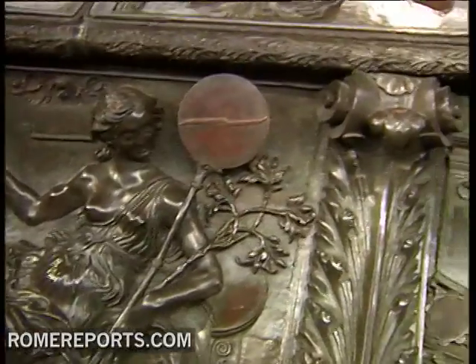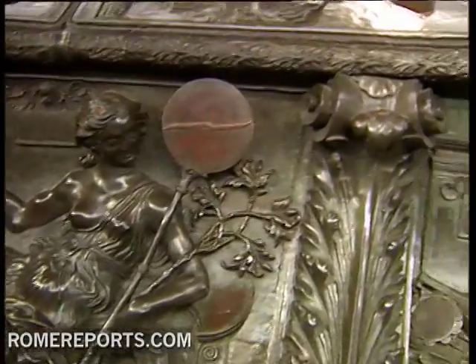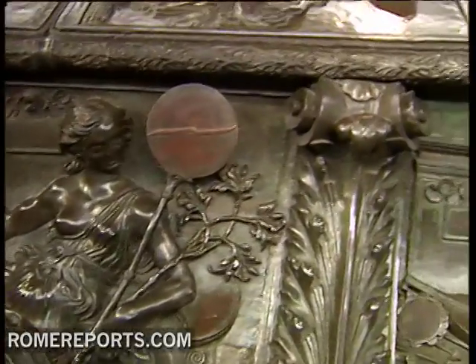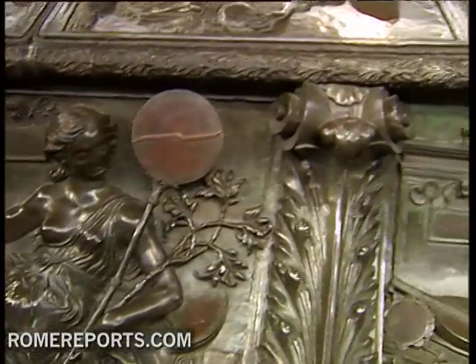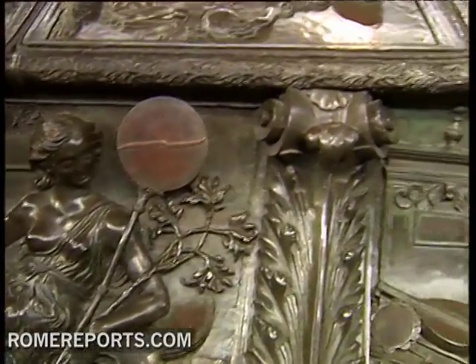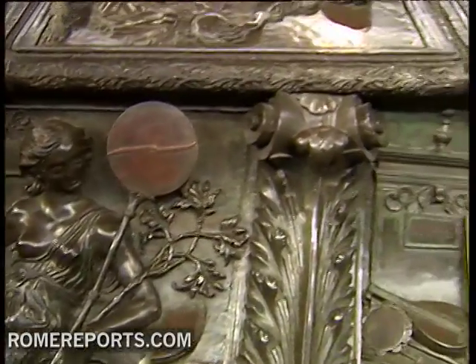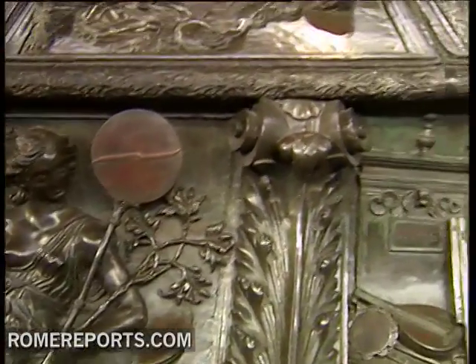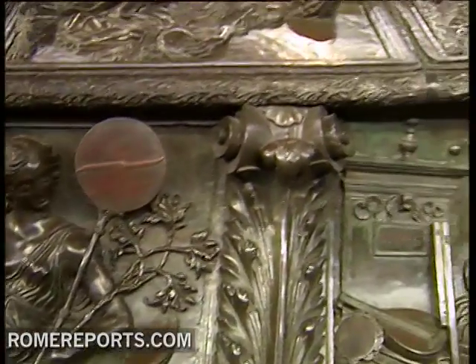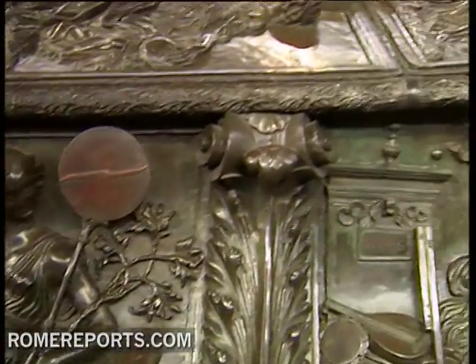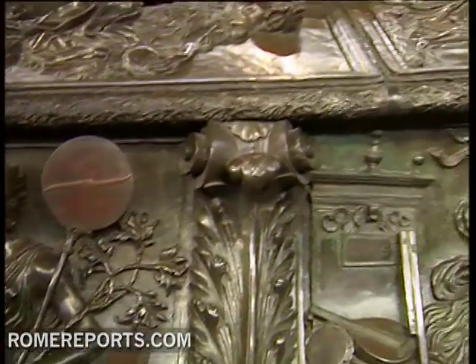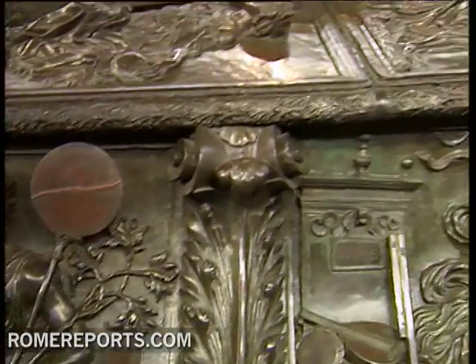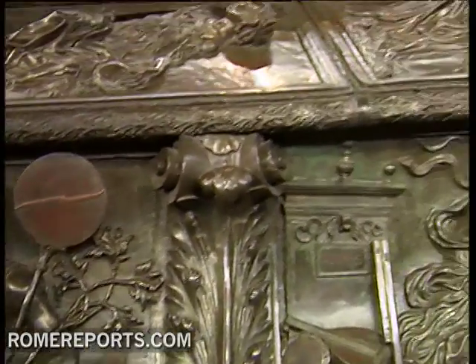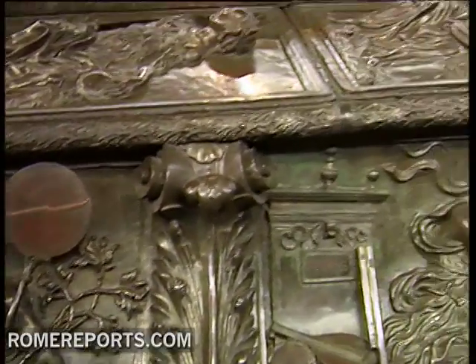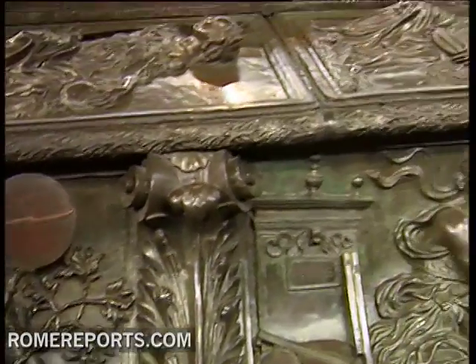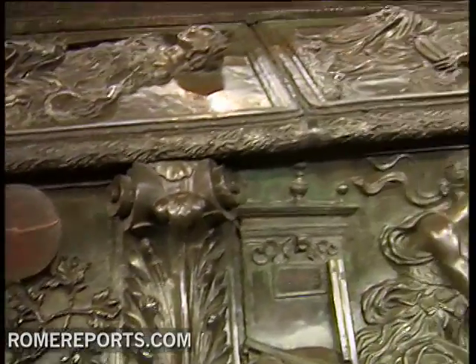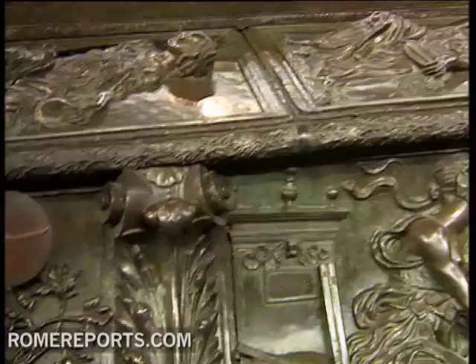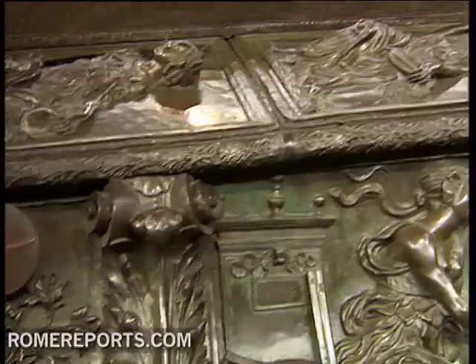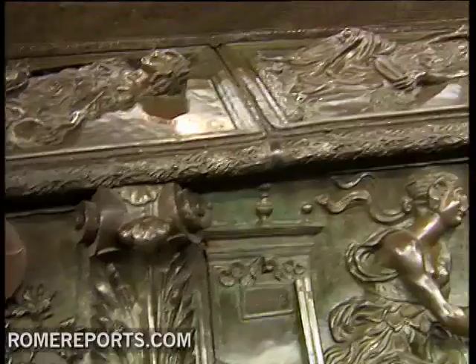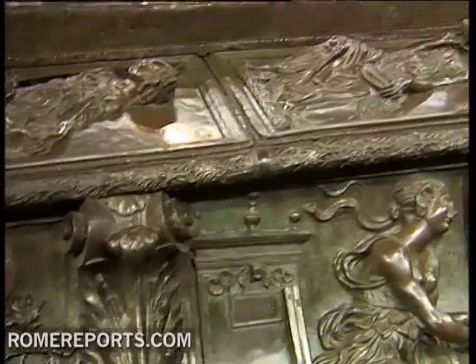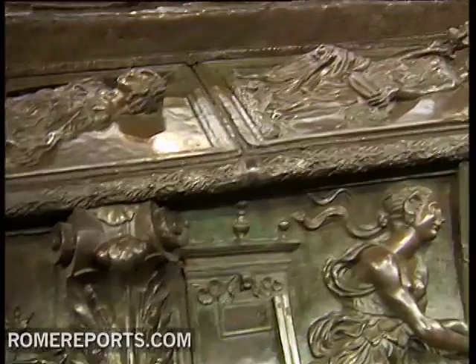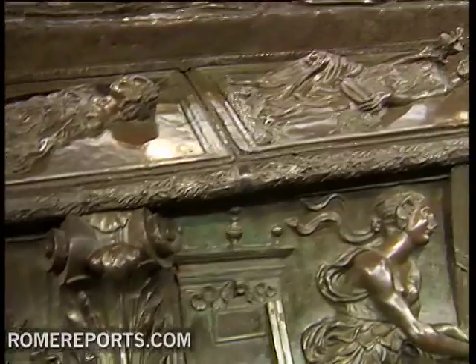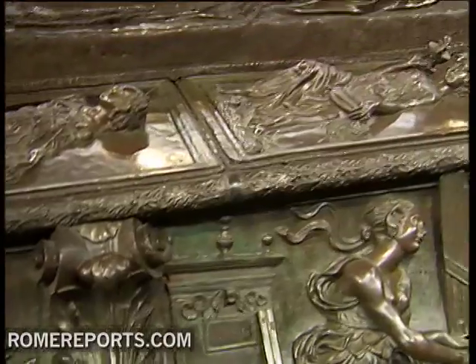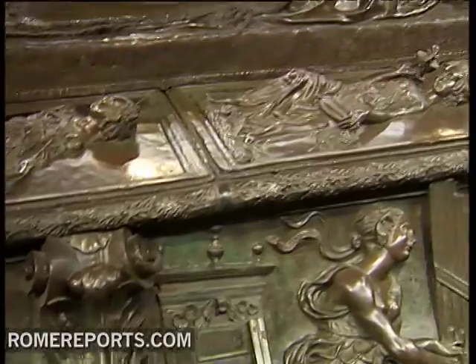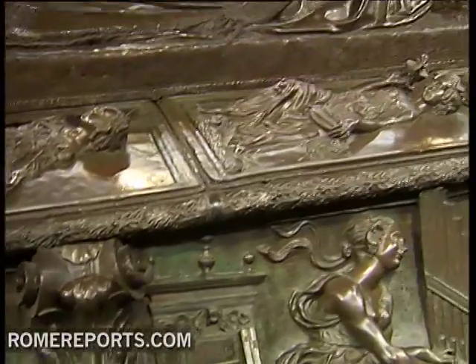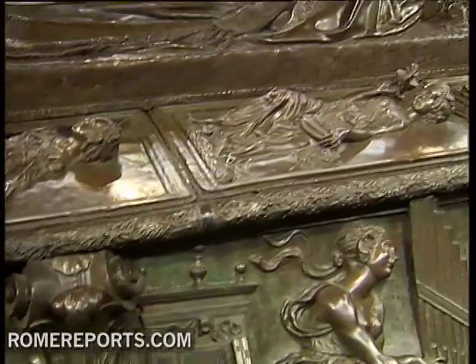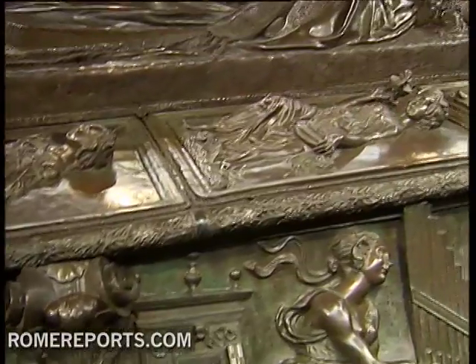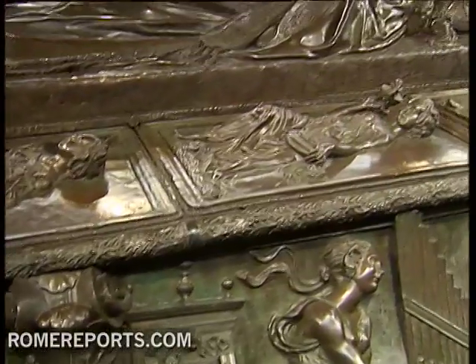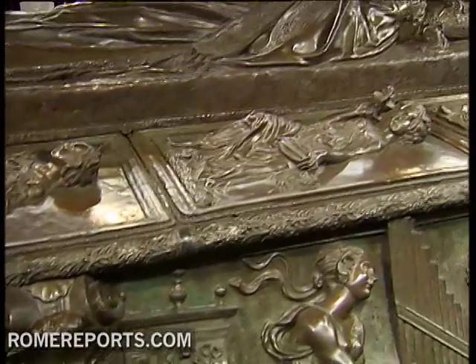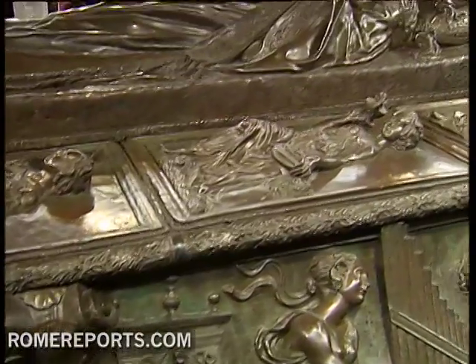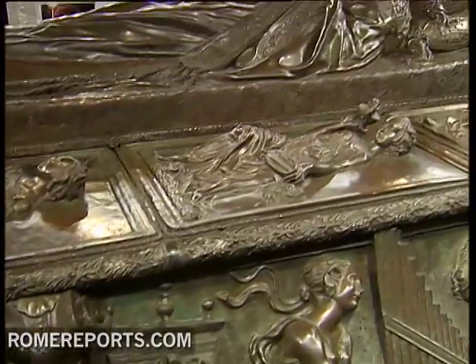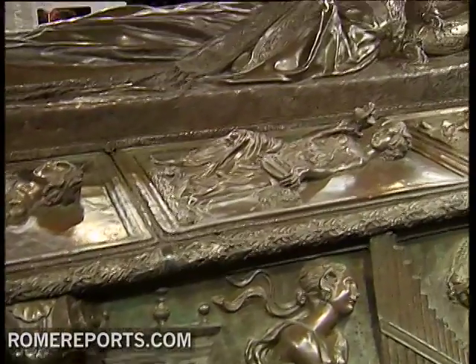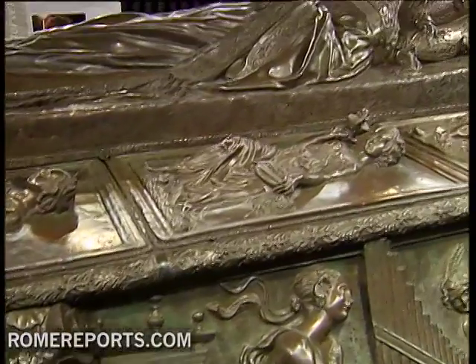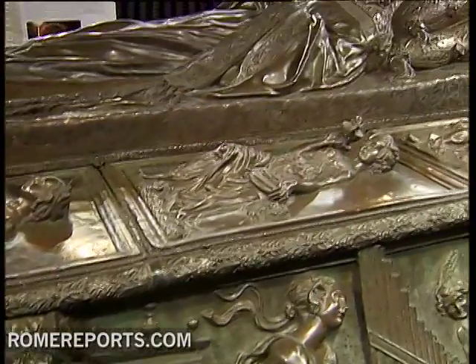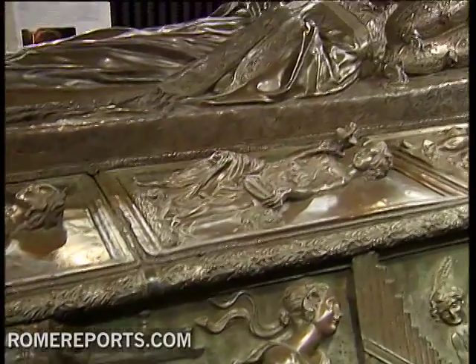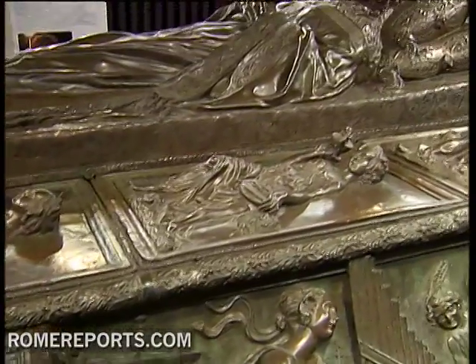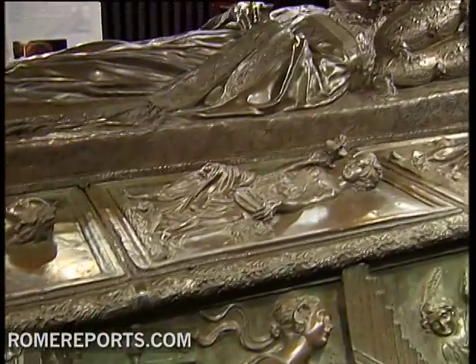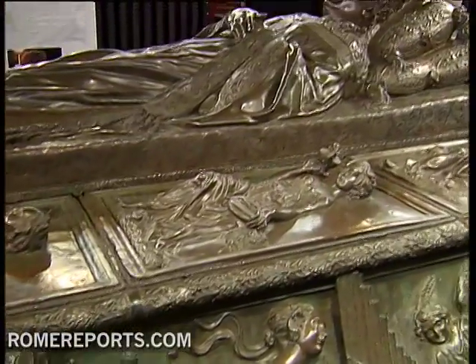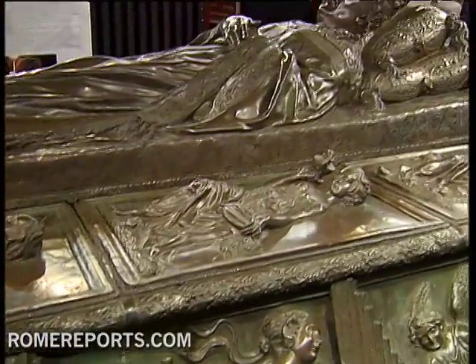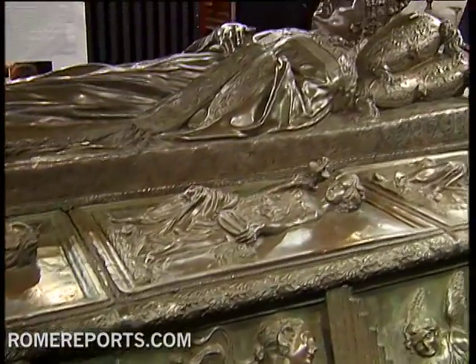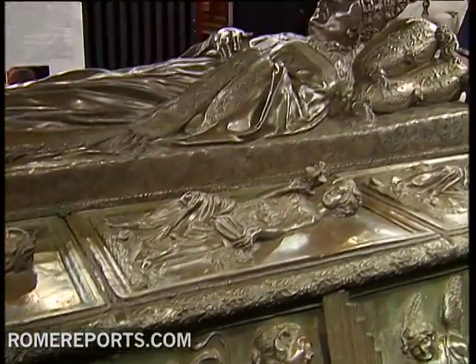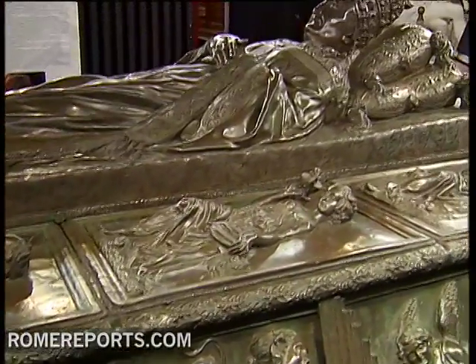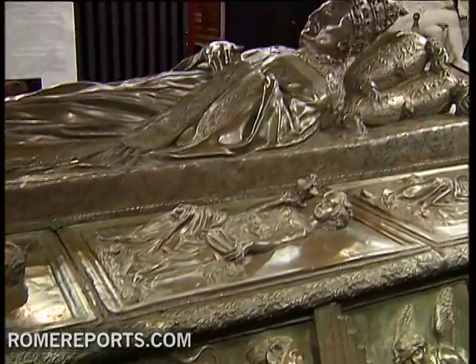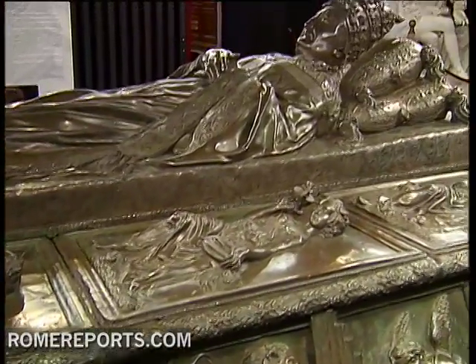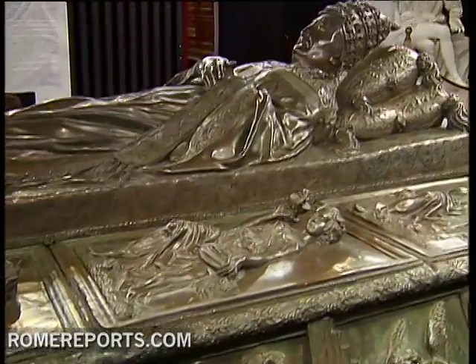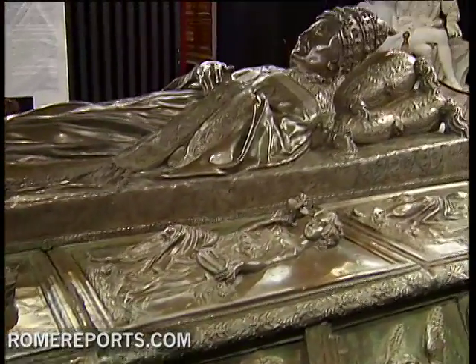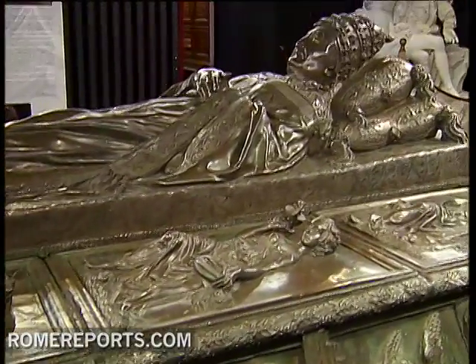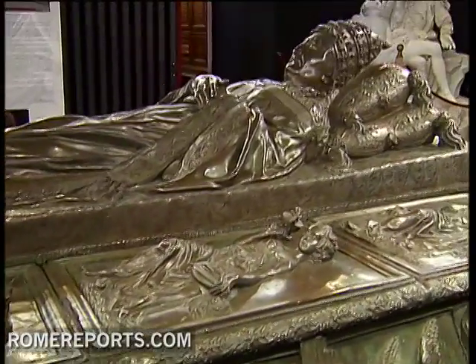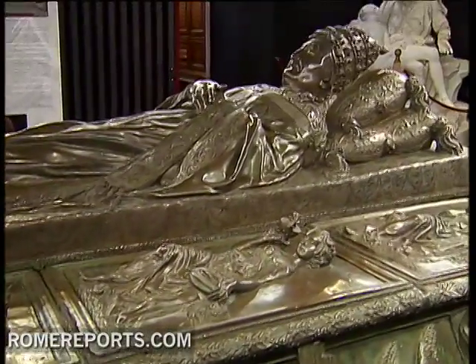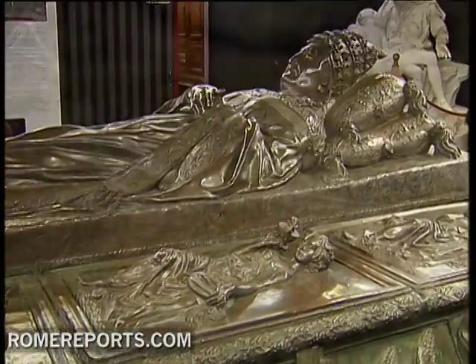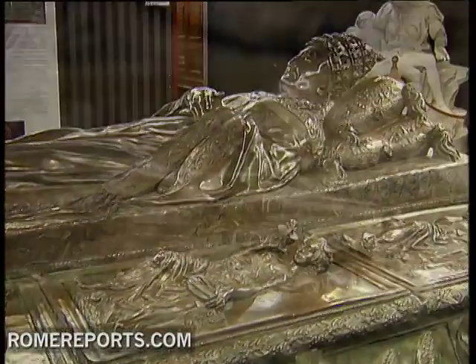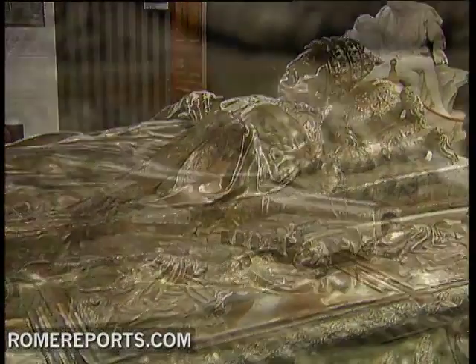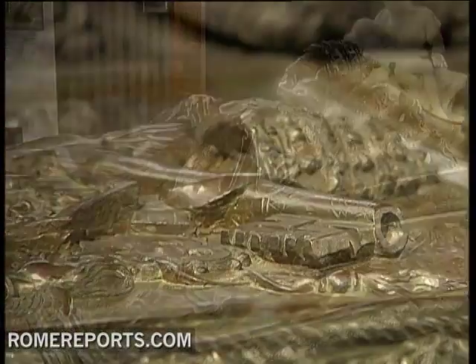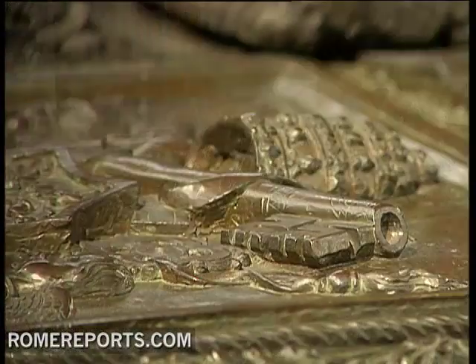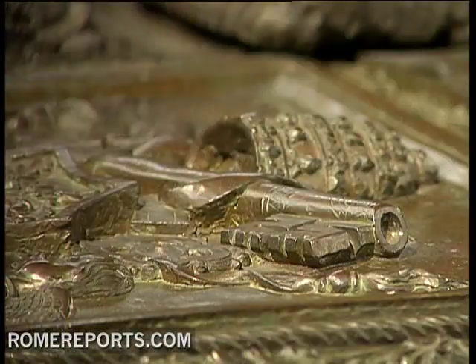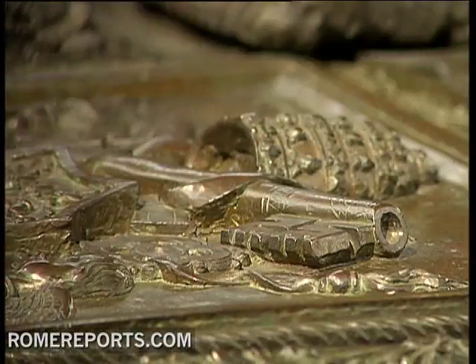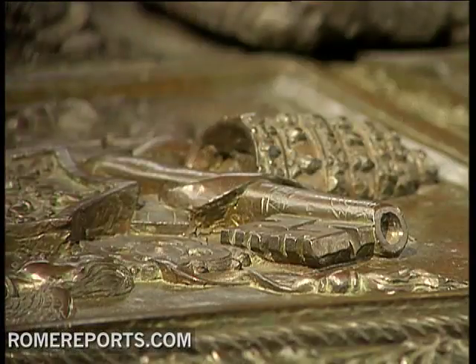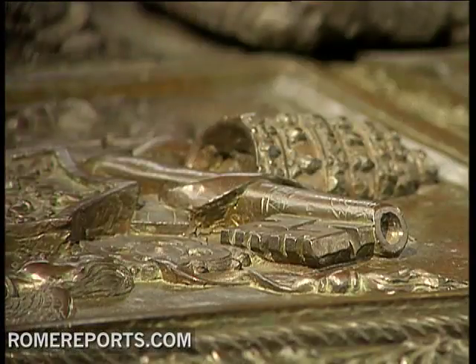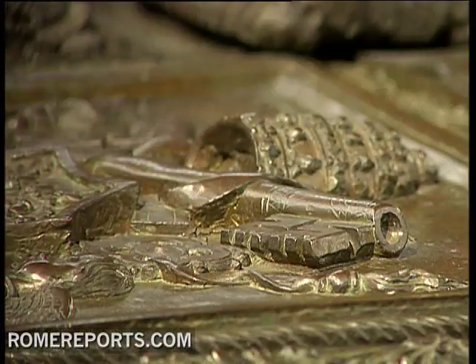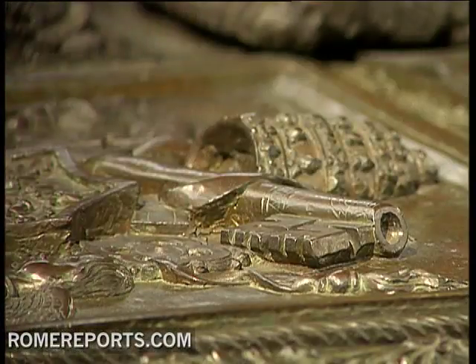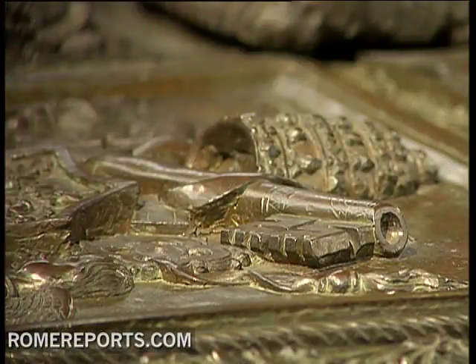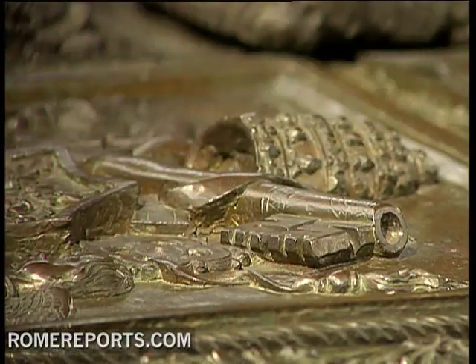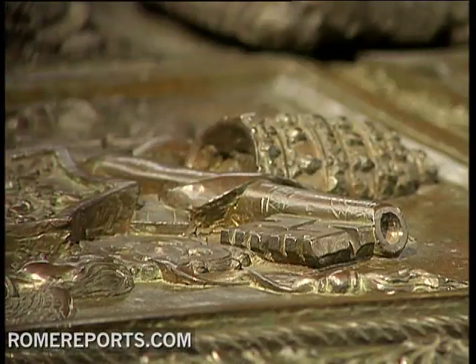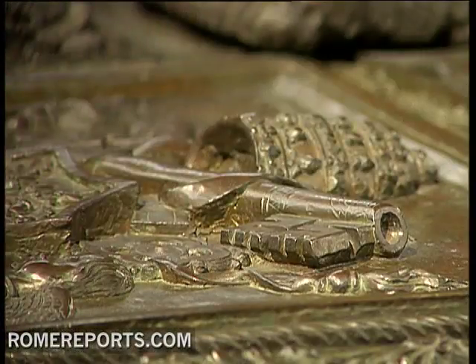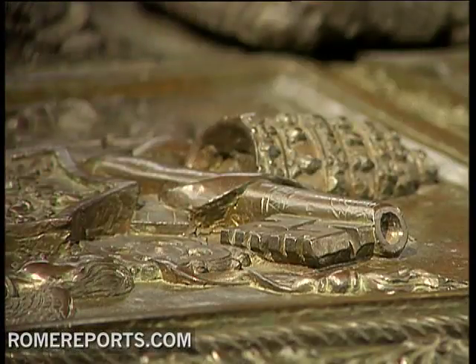The monument, which is also known as the Bronze Sistine Chapel, can be seen at the Museum of St. Peter's Basilica.